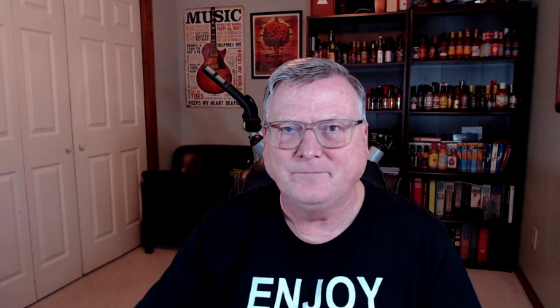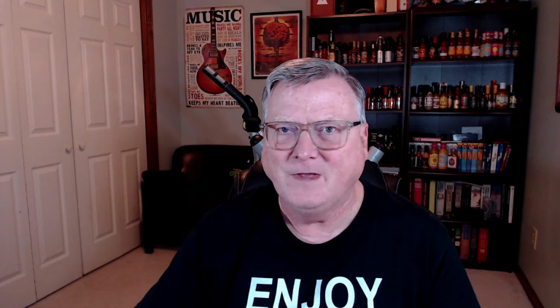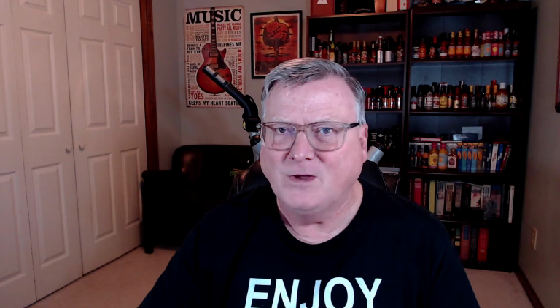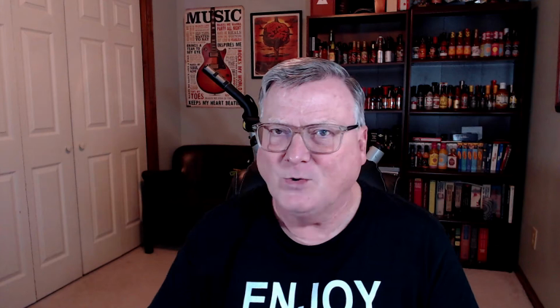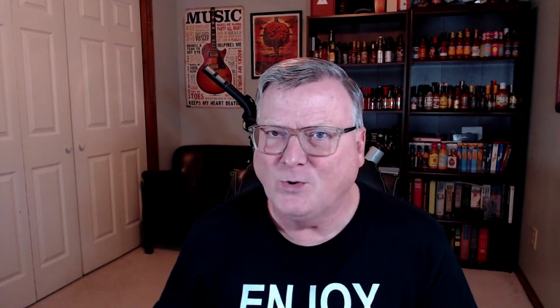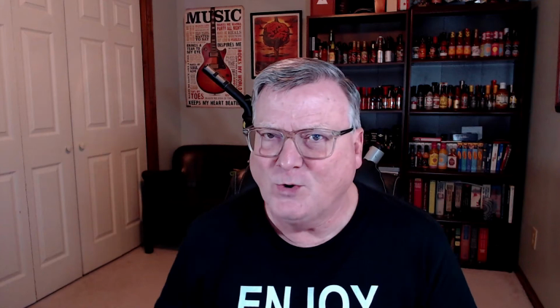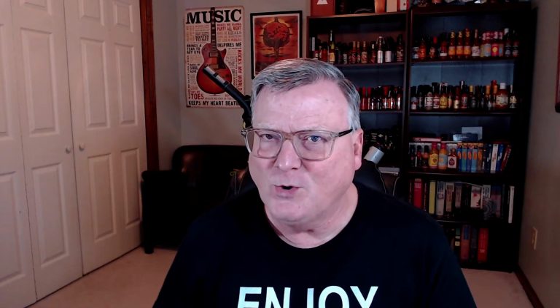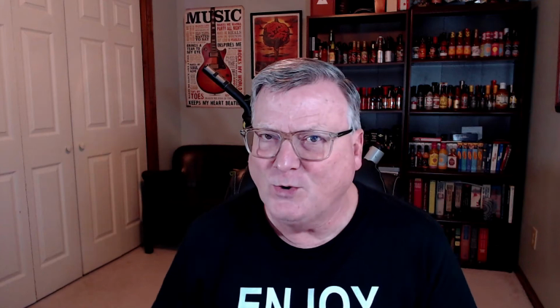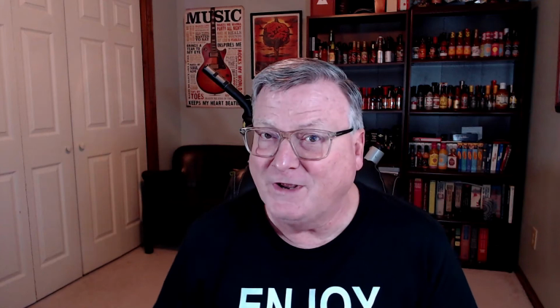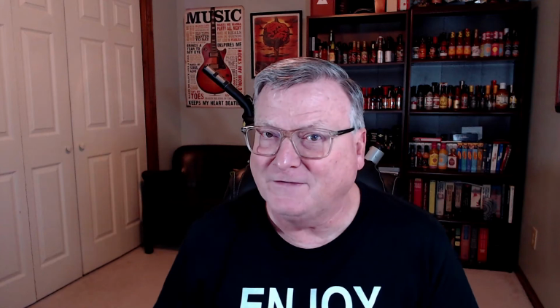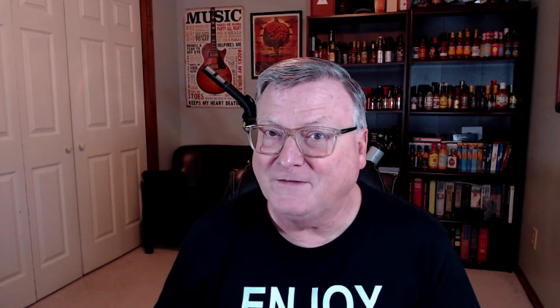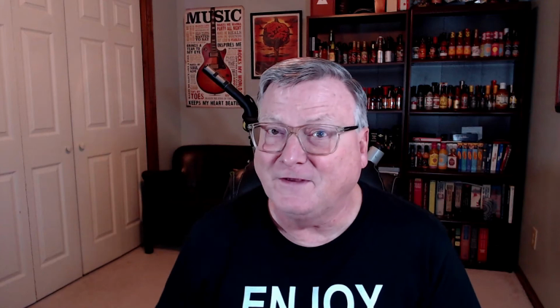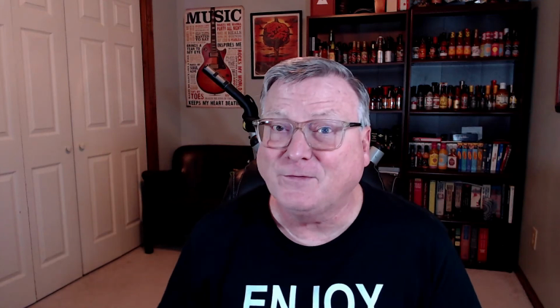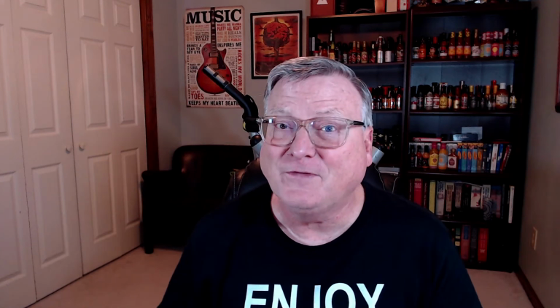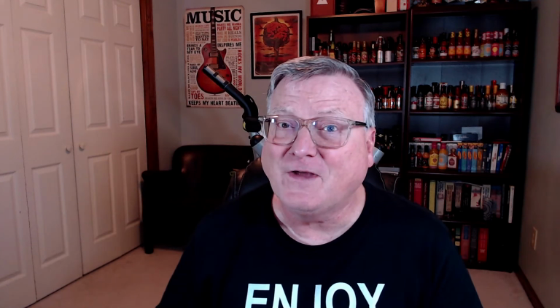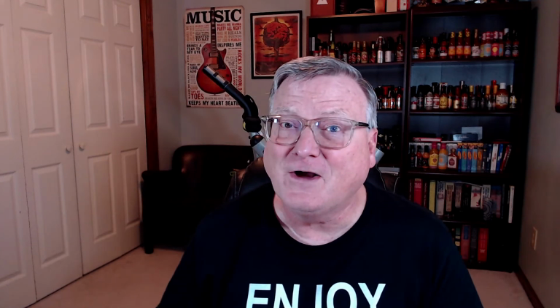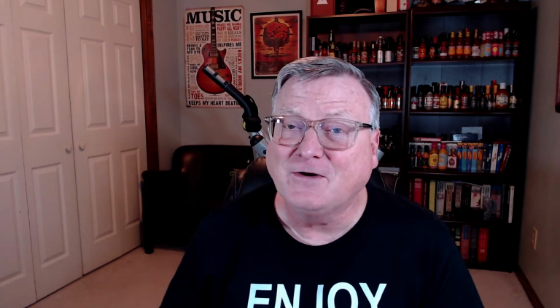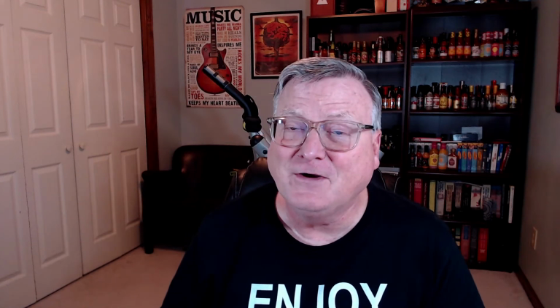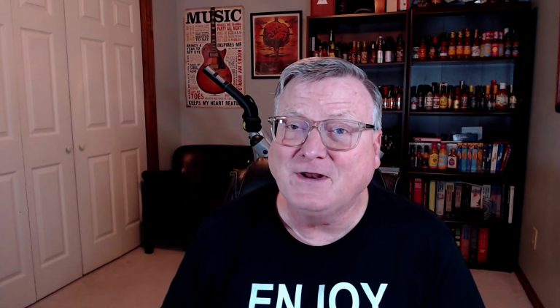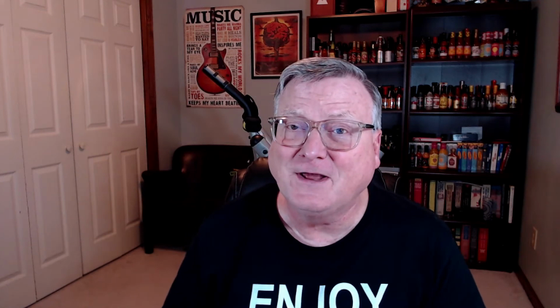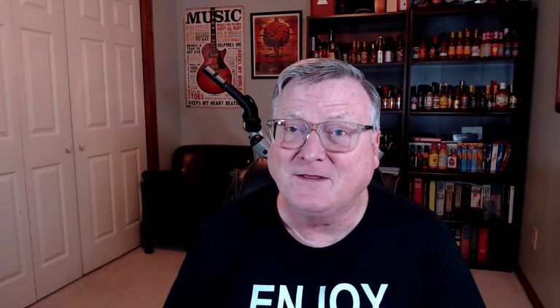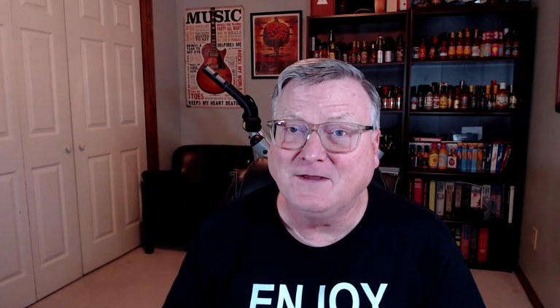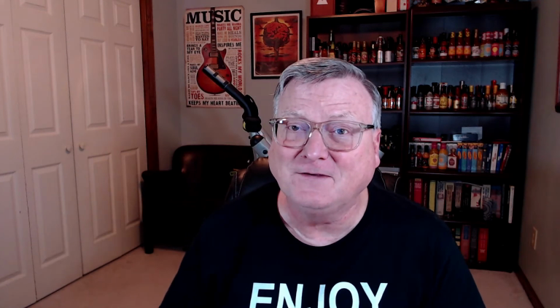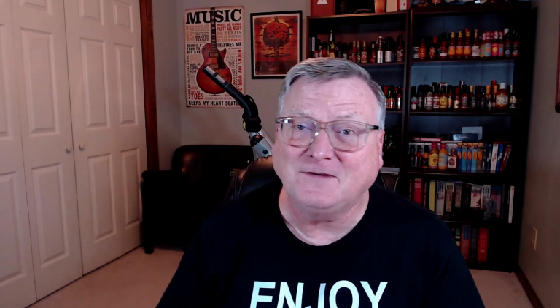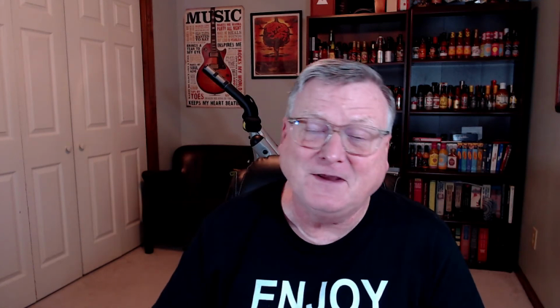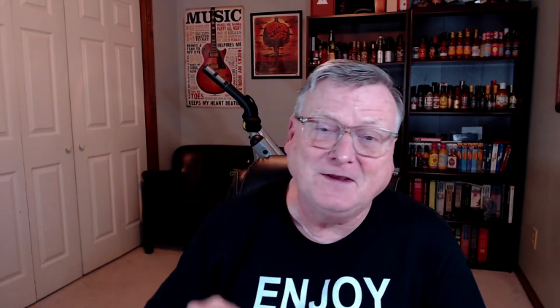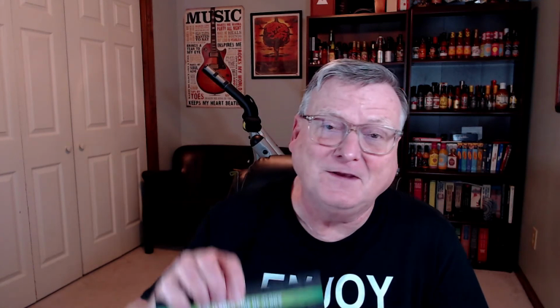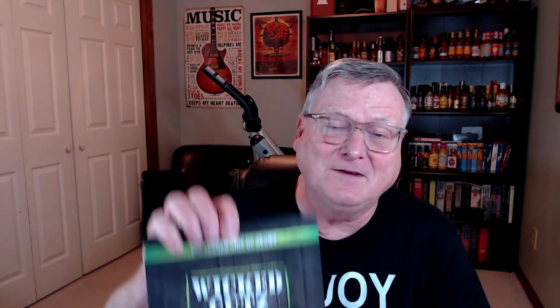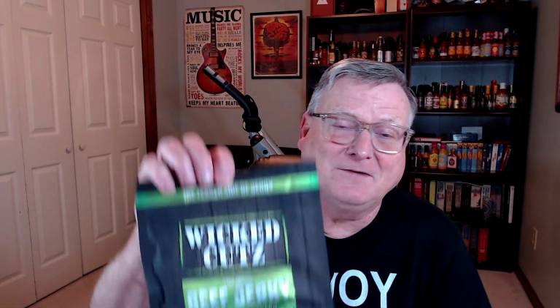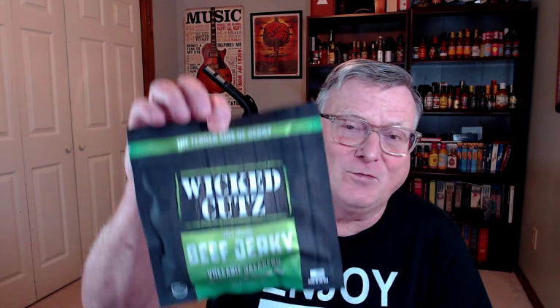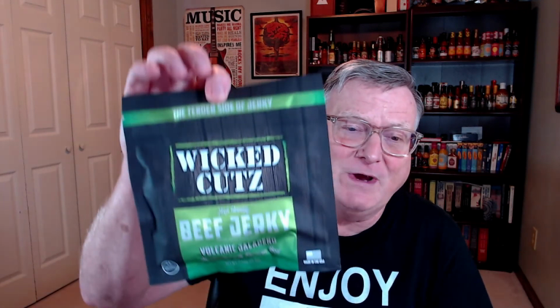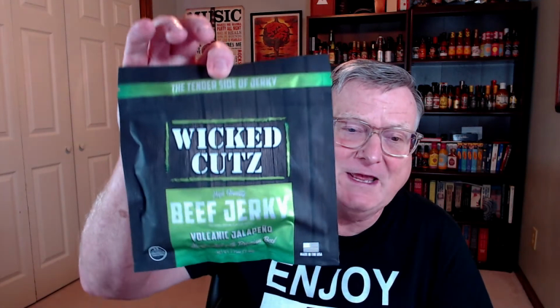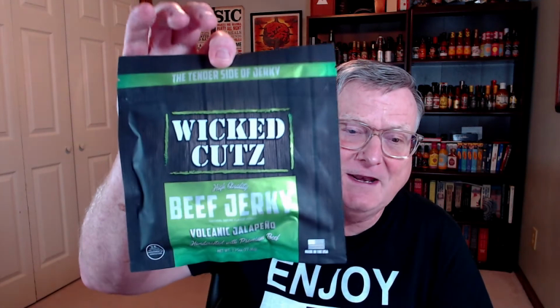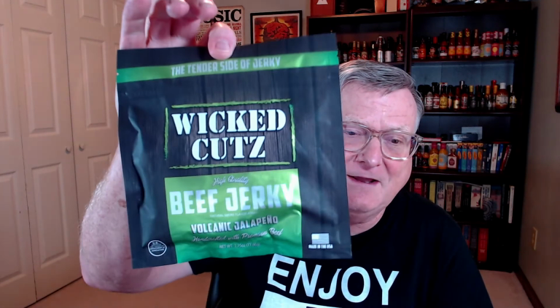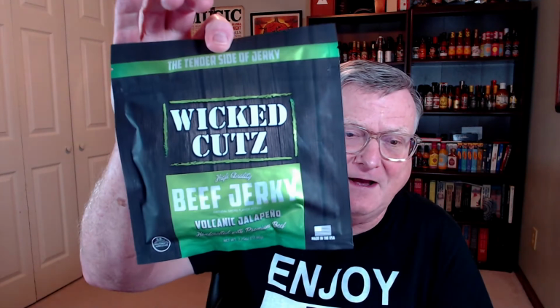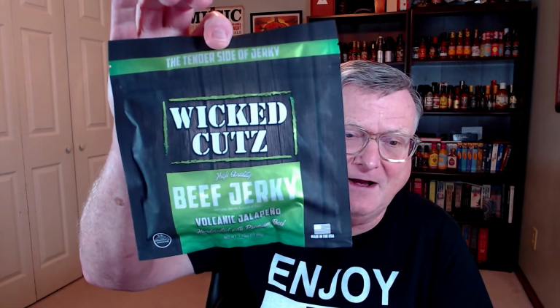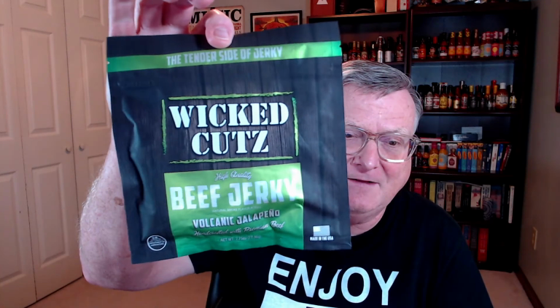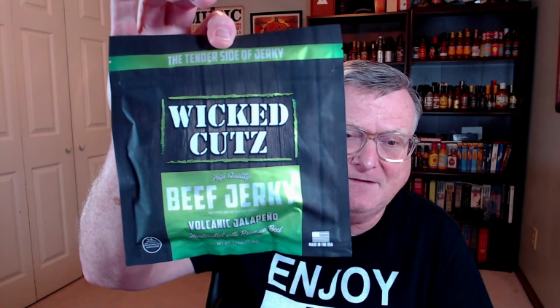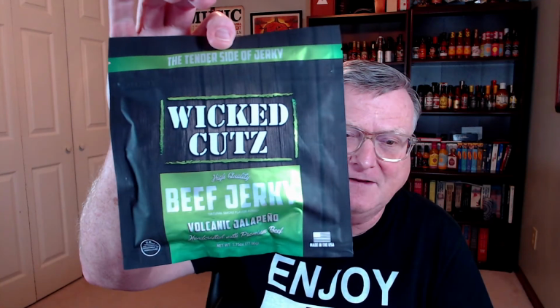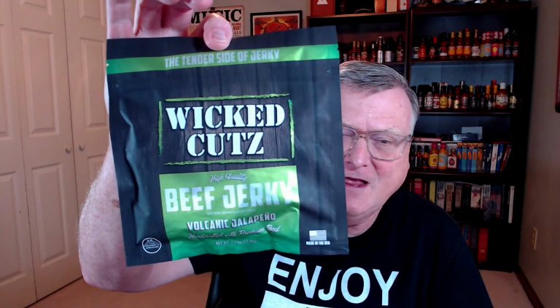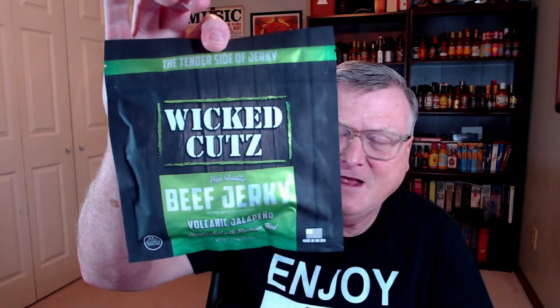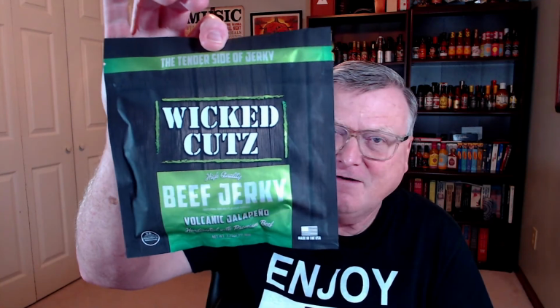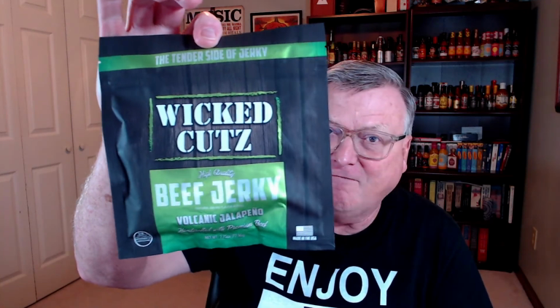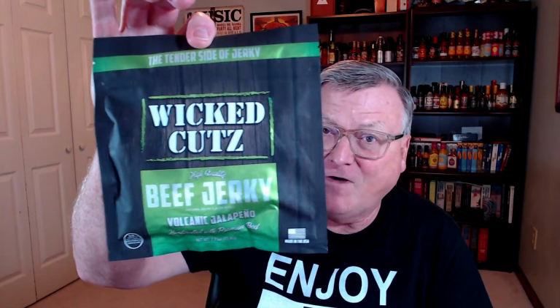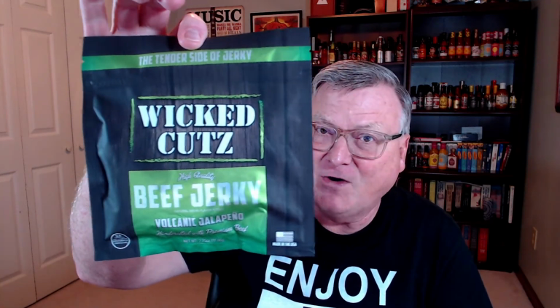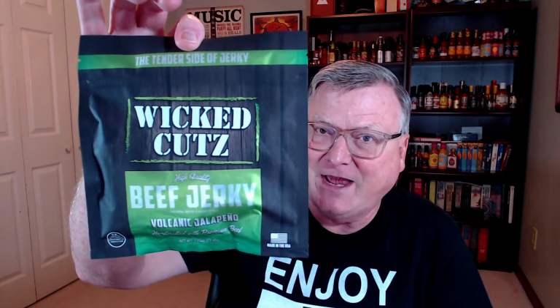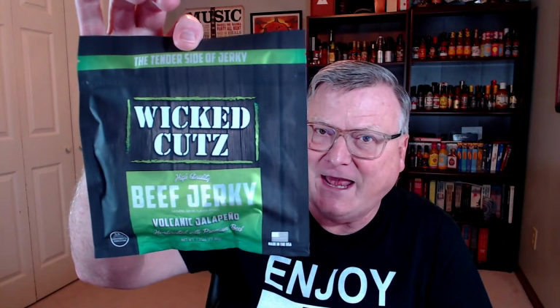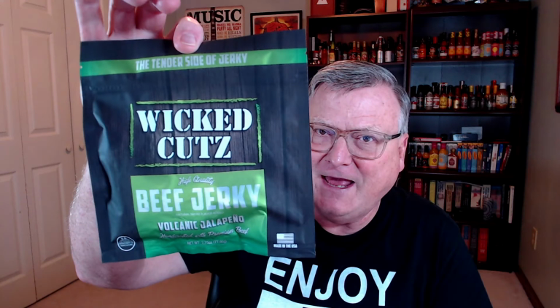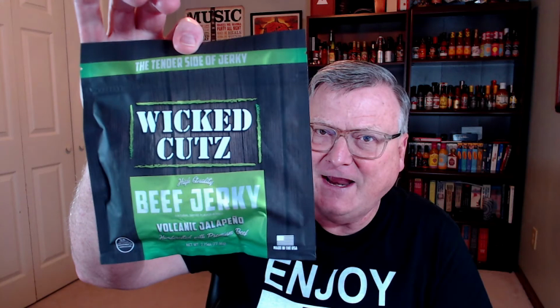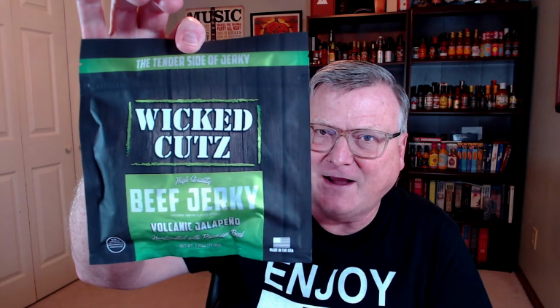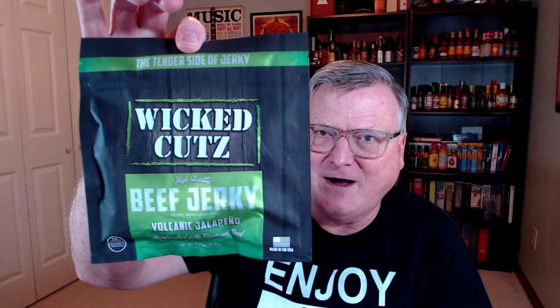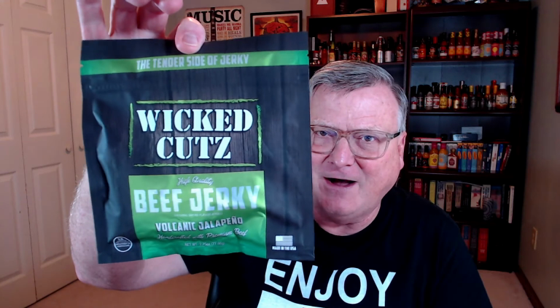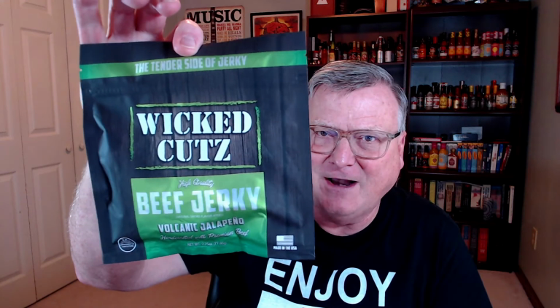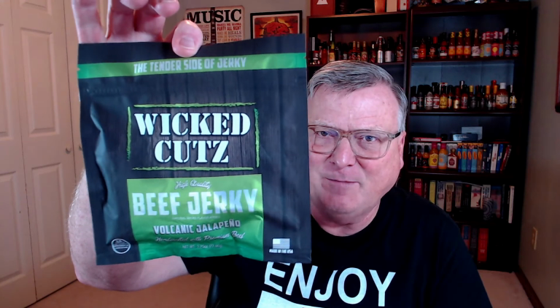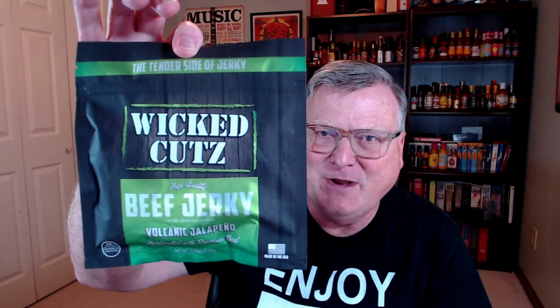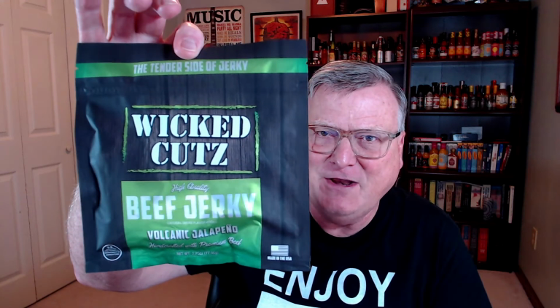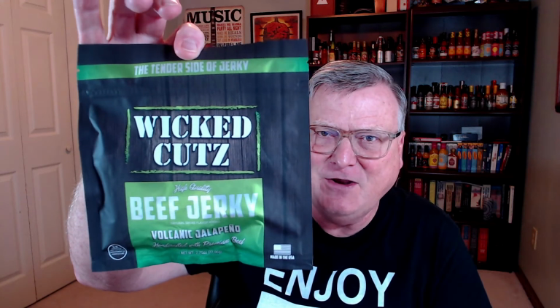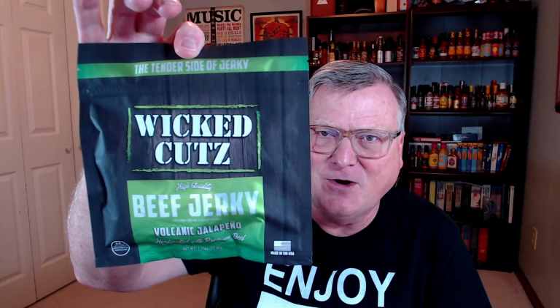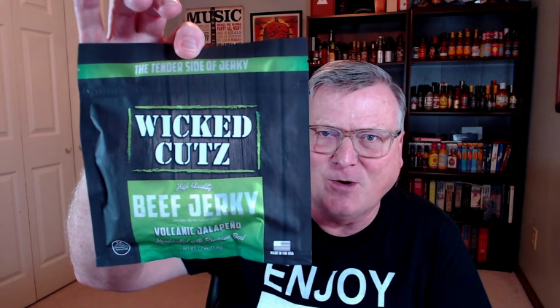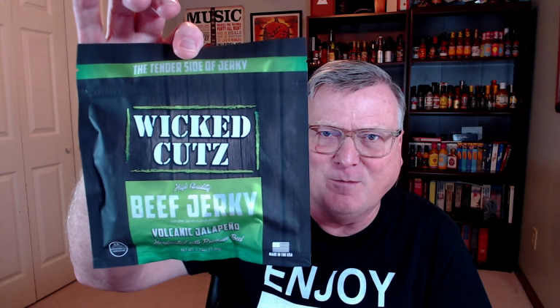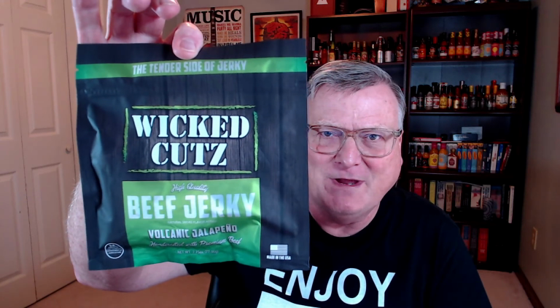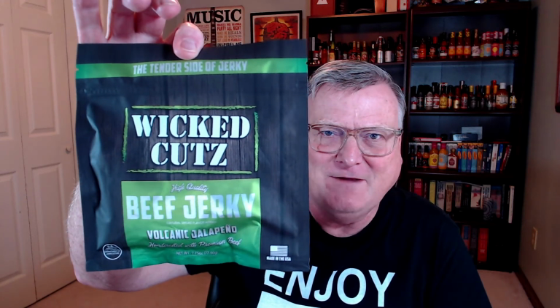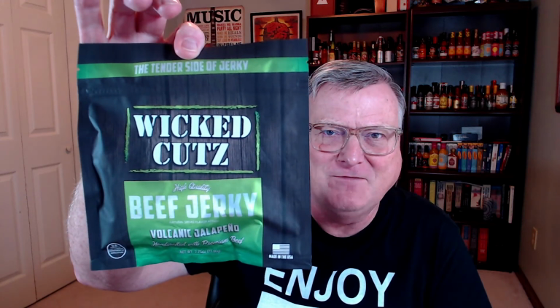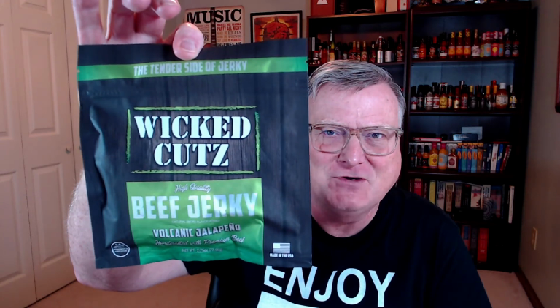Doesn't this one sound good? This is Wicked Cuts Volcanic Jalapeño Beef Jerky.